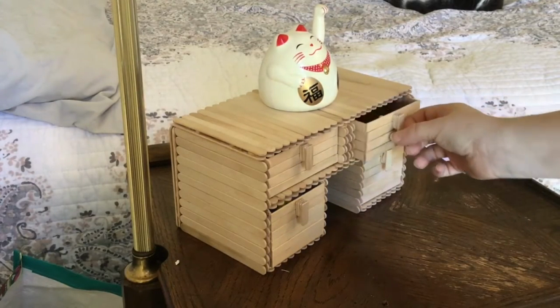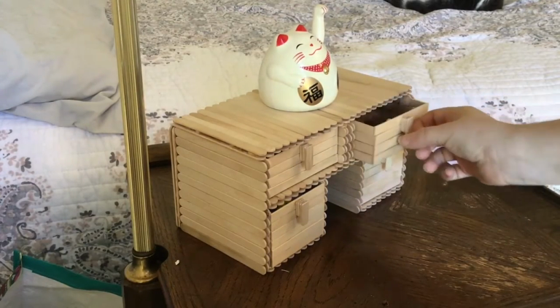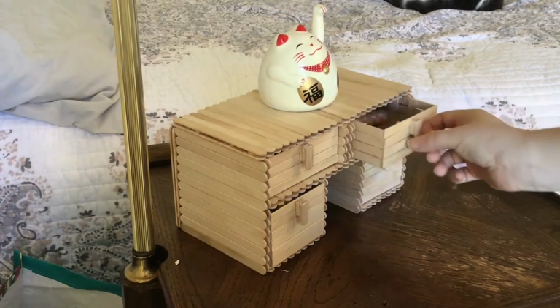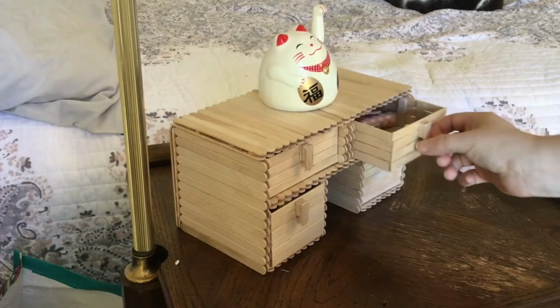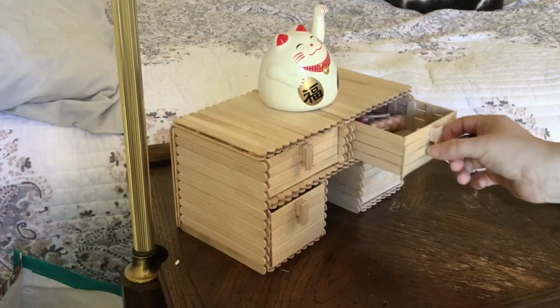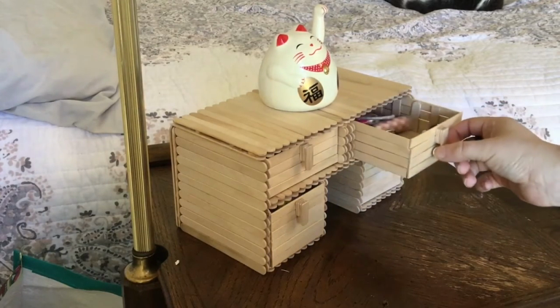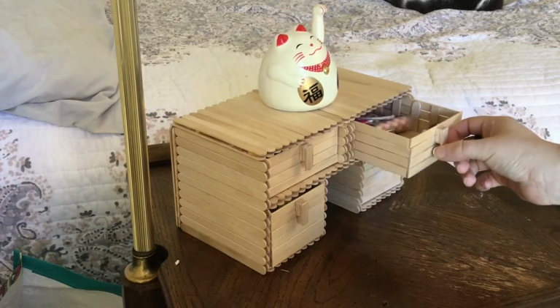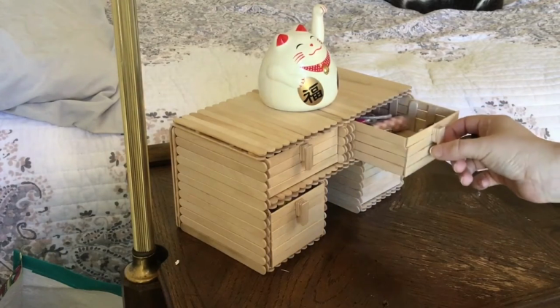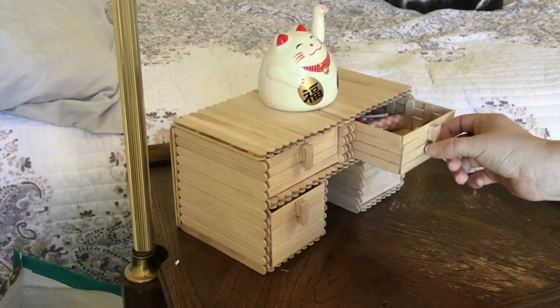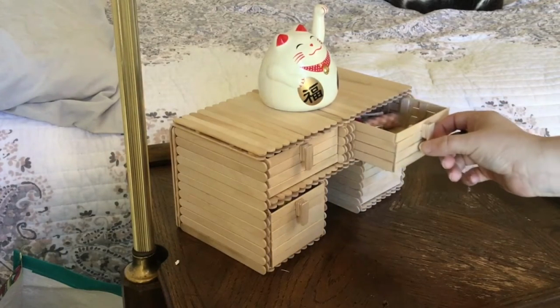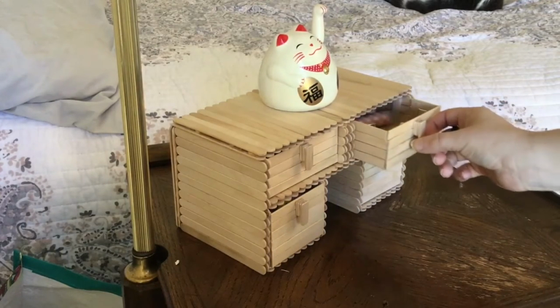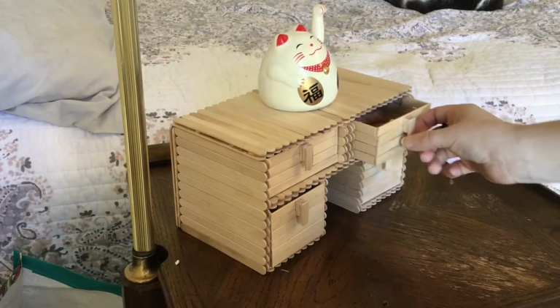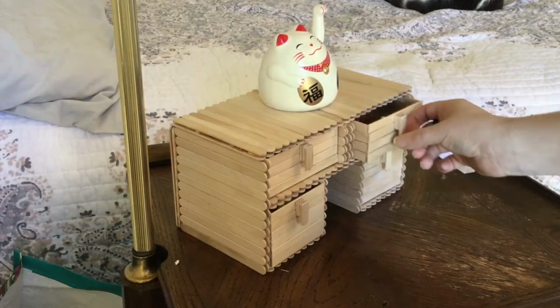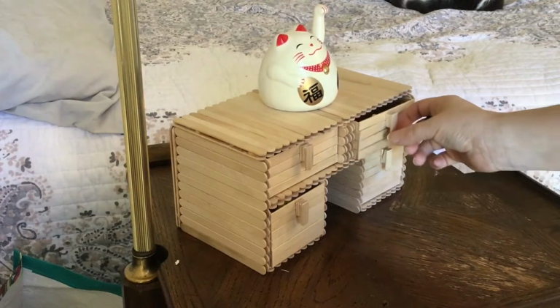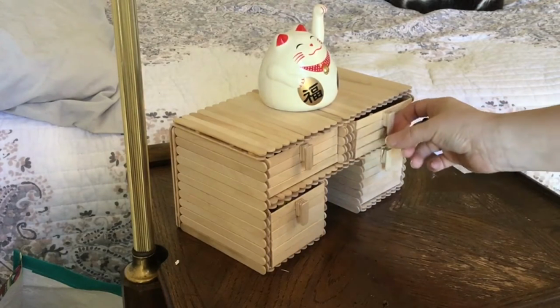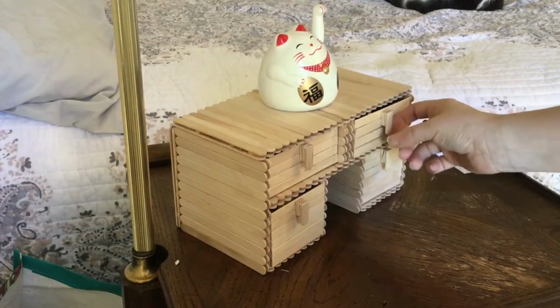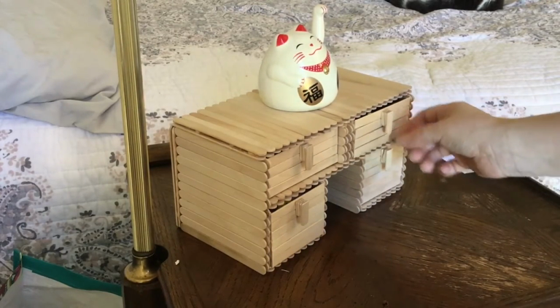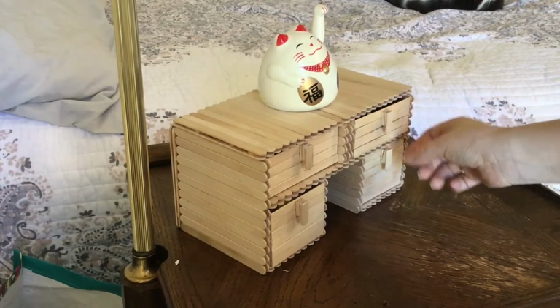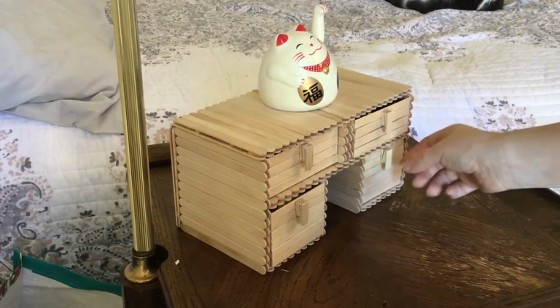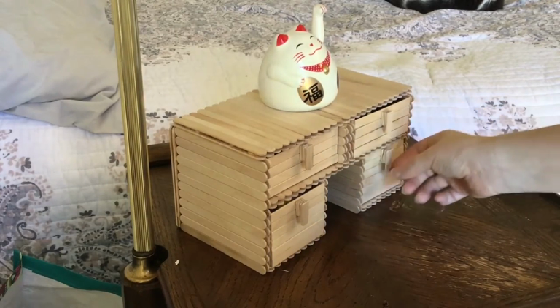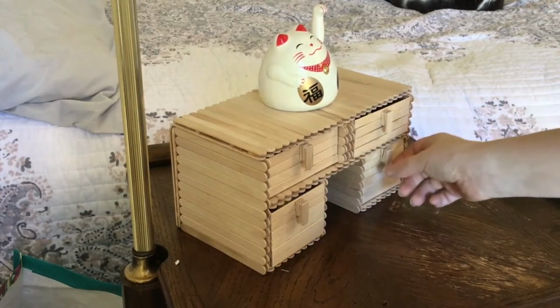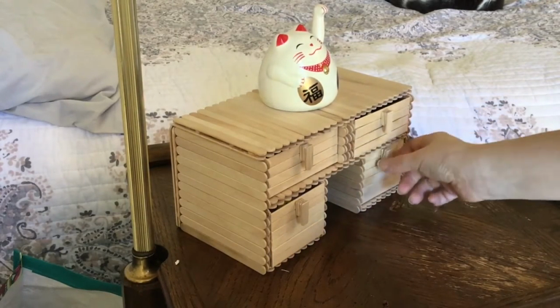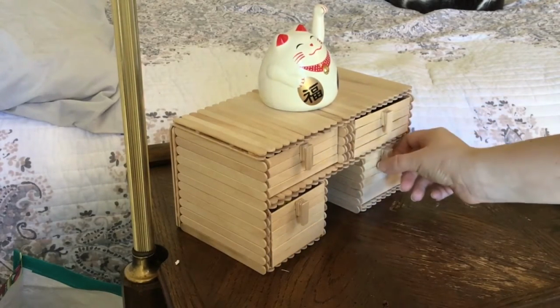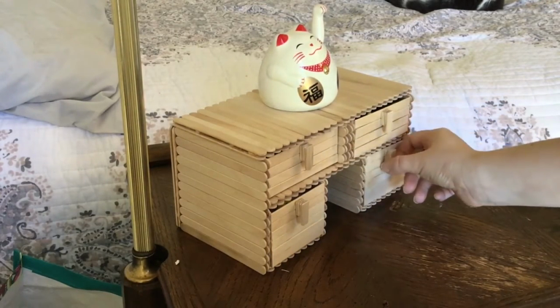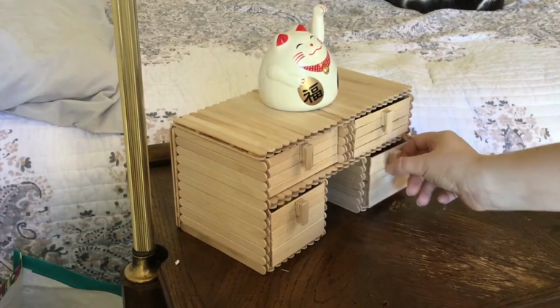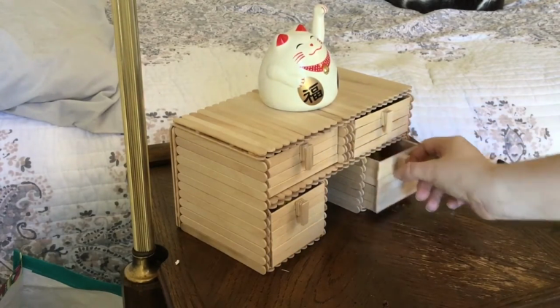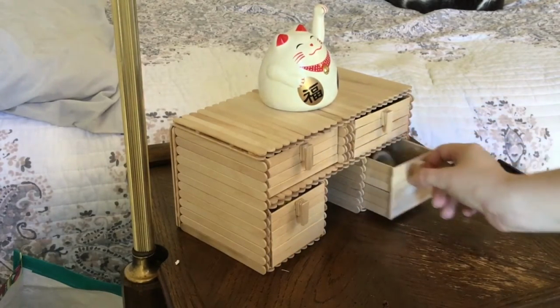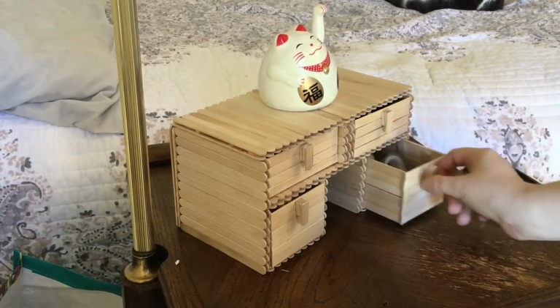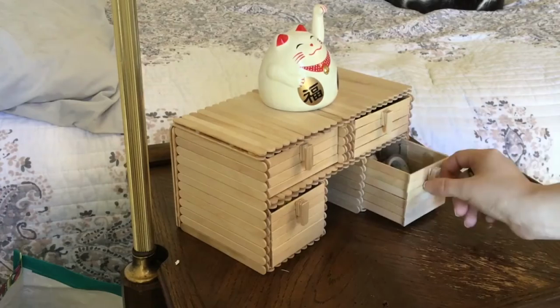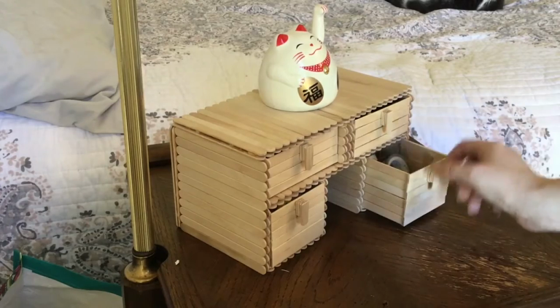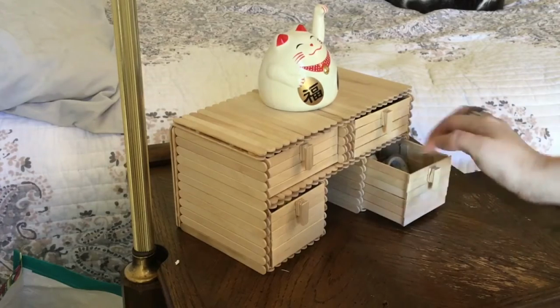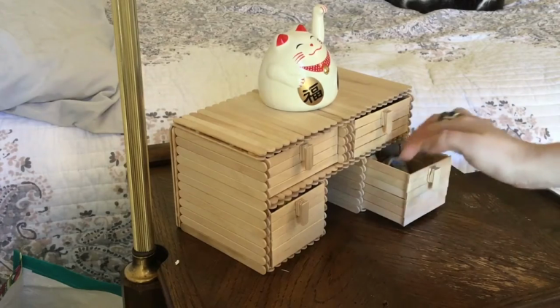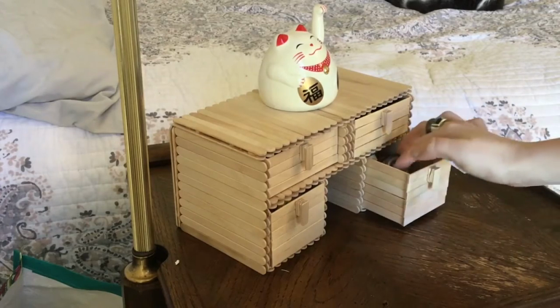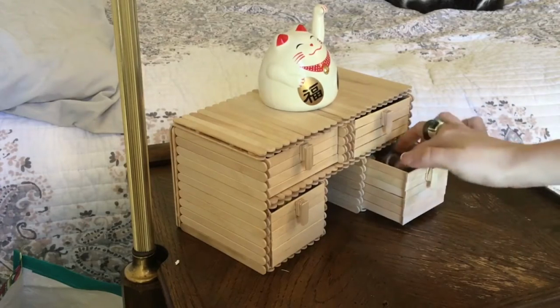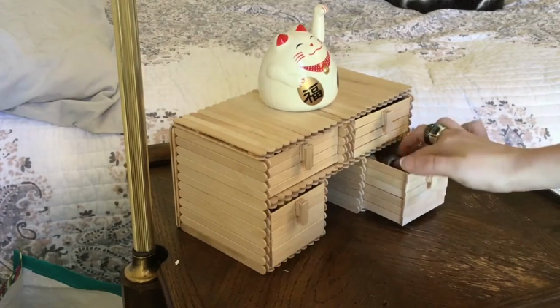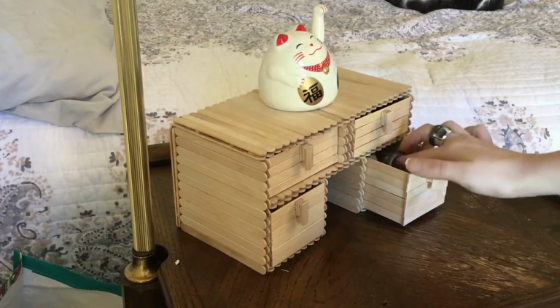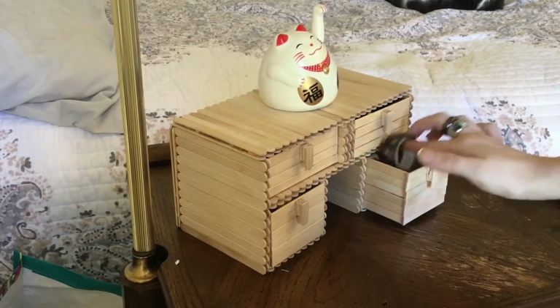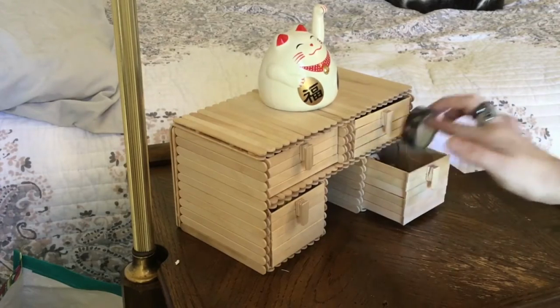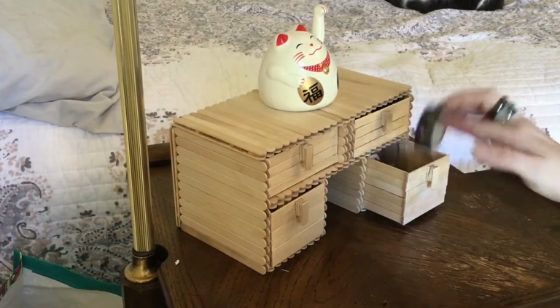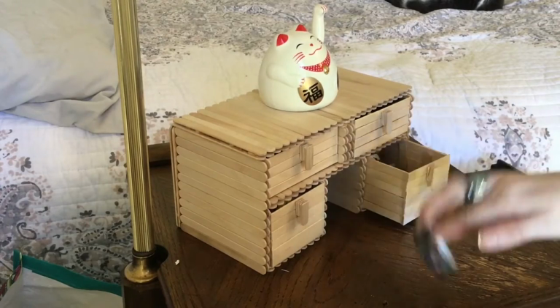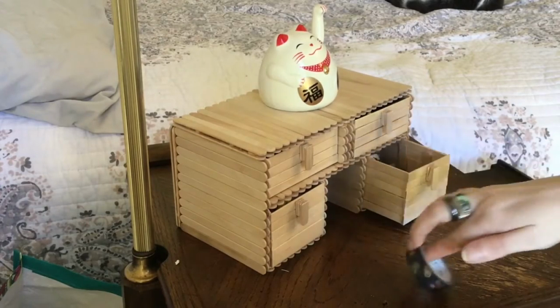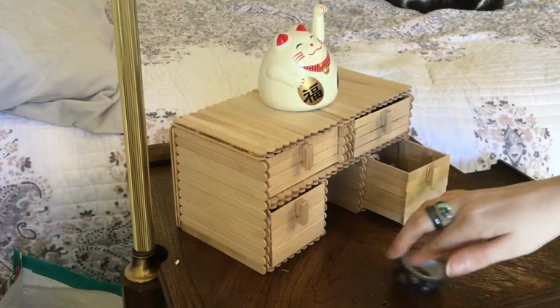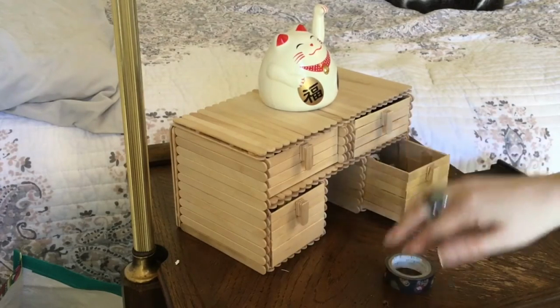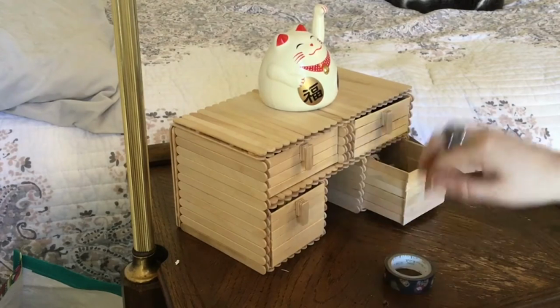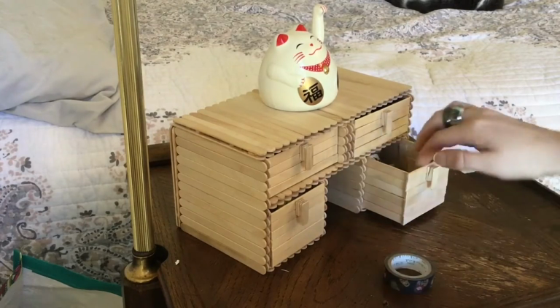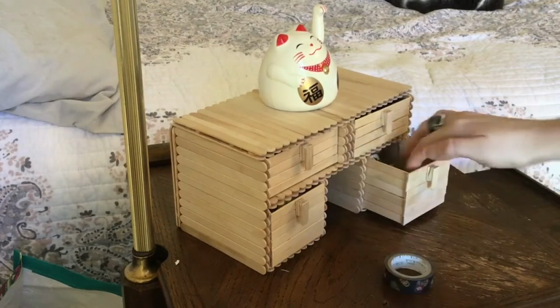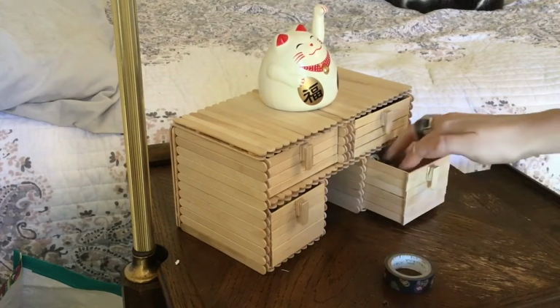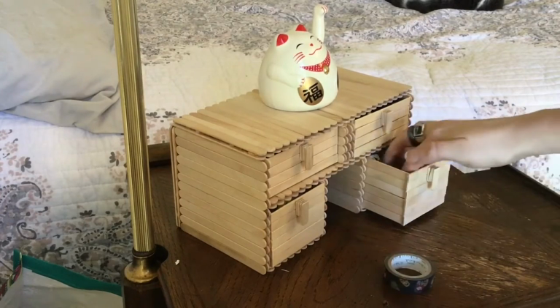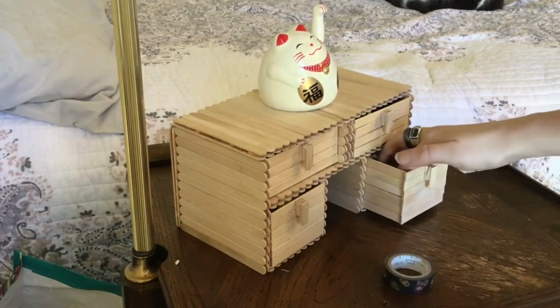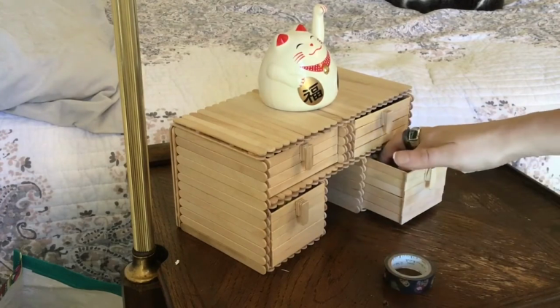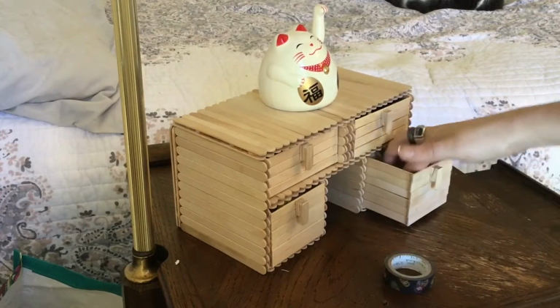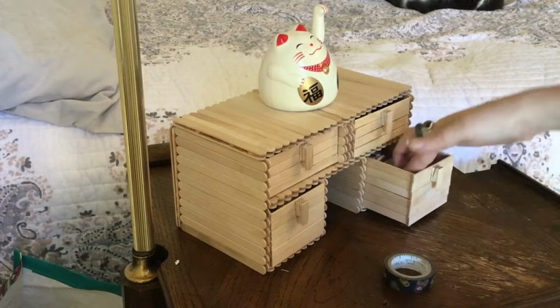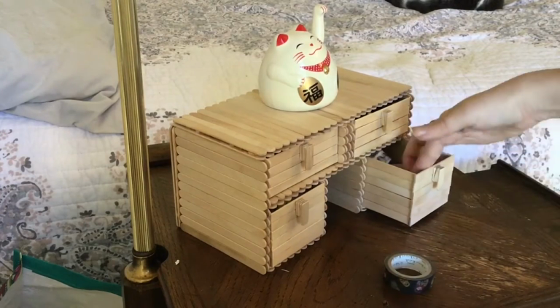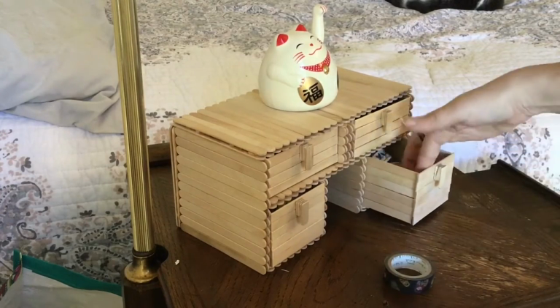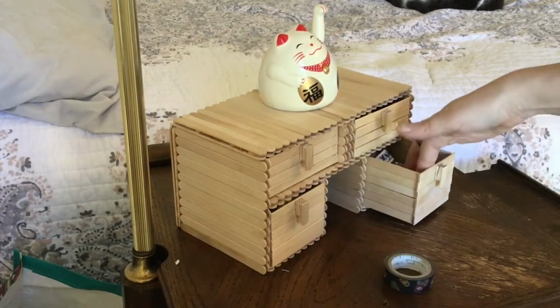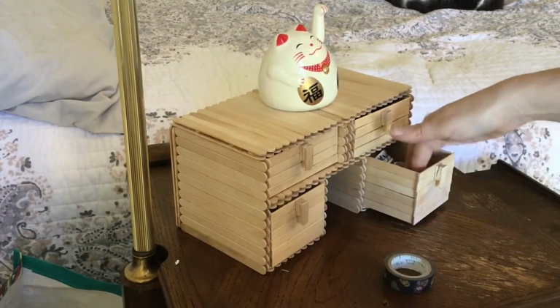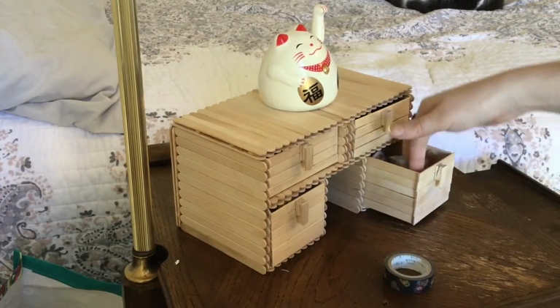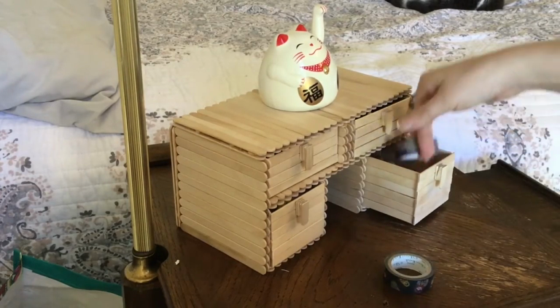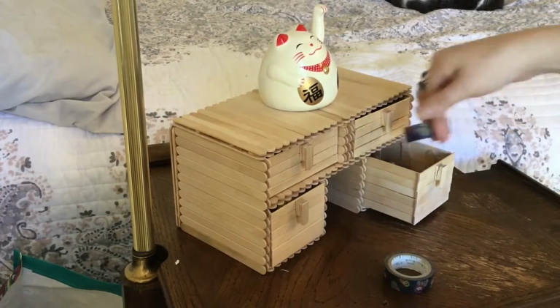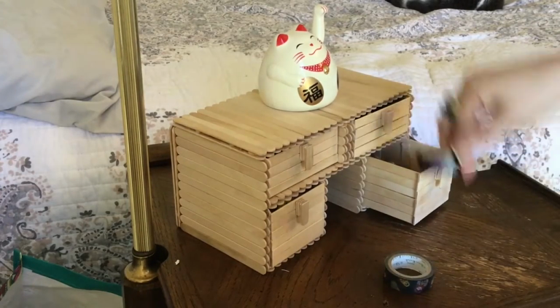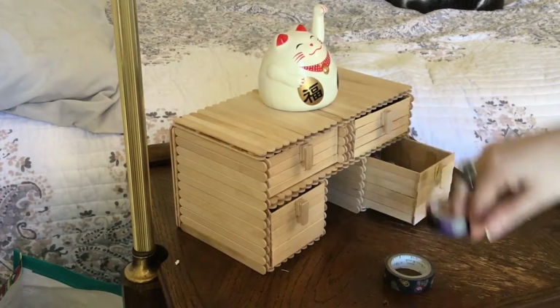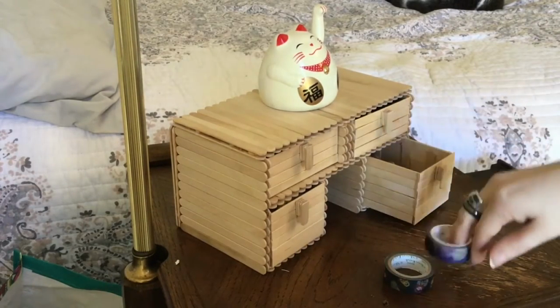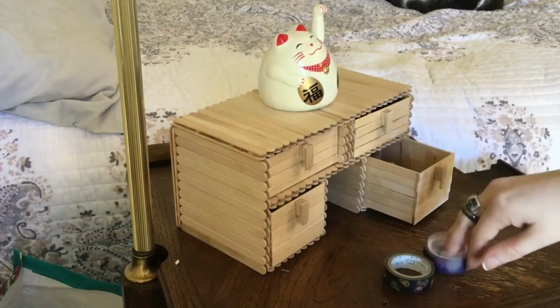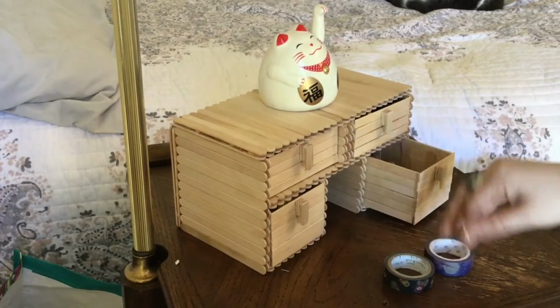Hi, I'm Natasha Arnold from the Virginia Beach Public Library and in this video we'll be making a chest of drawers out of popsicle sticks.